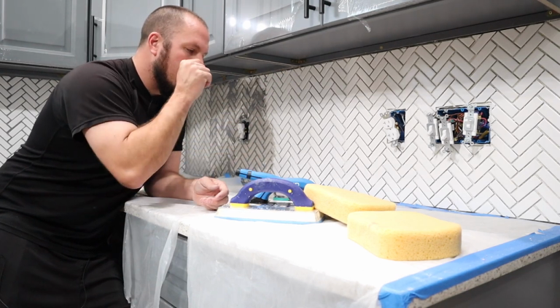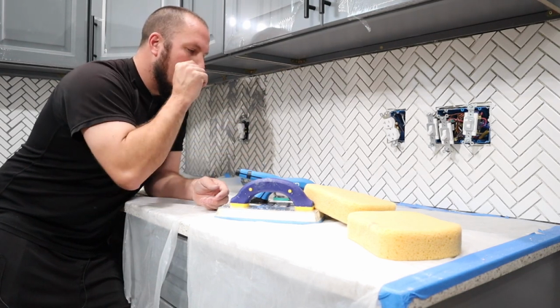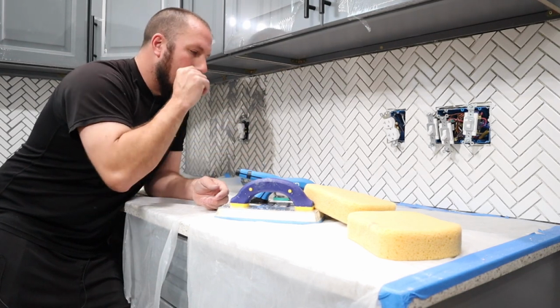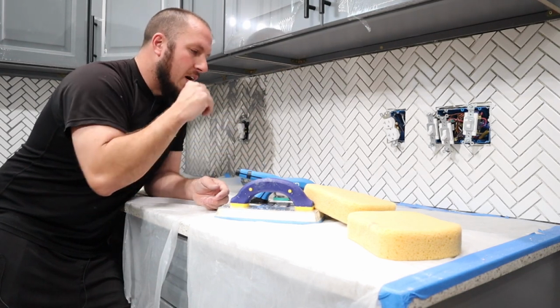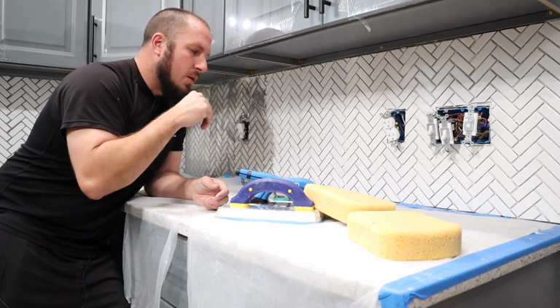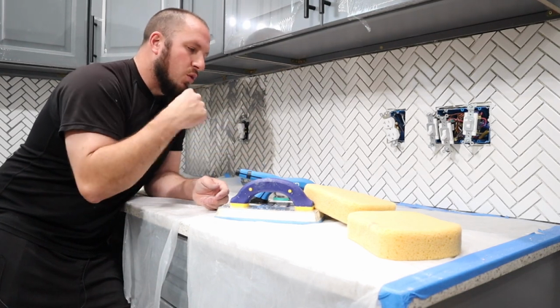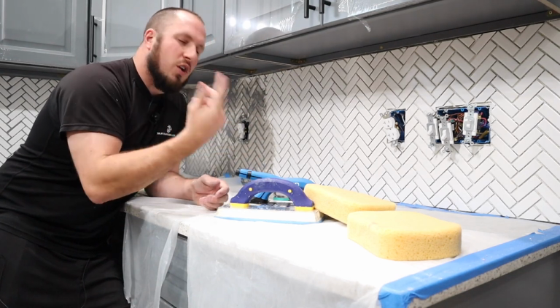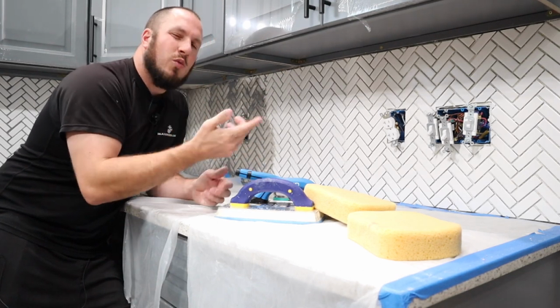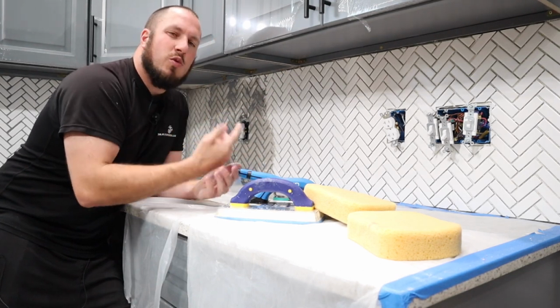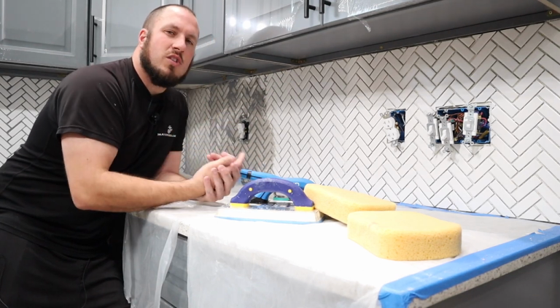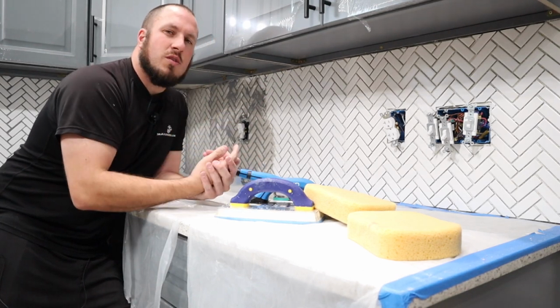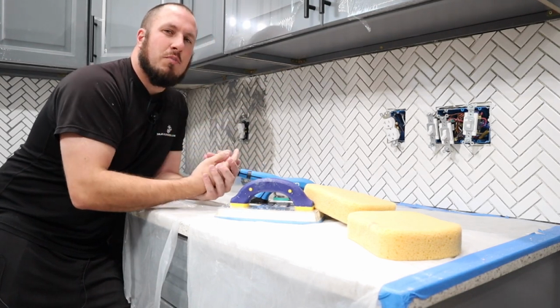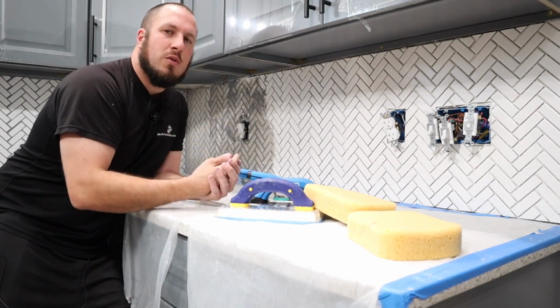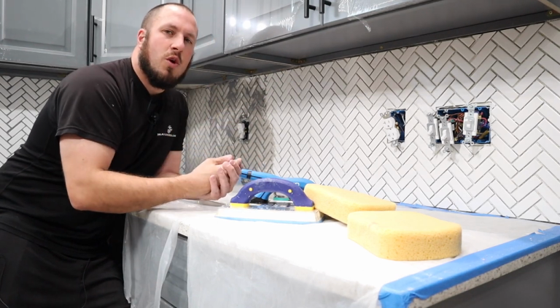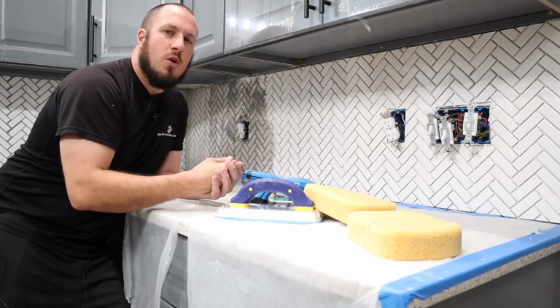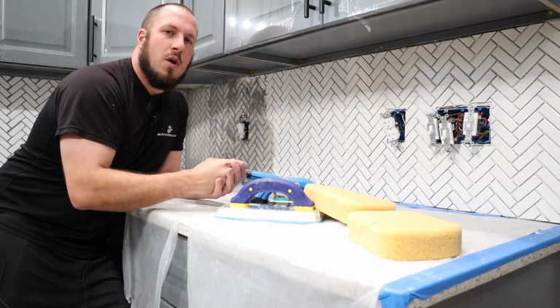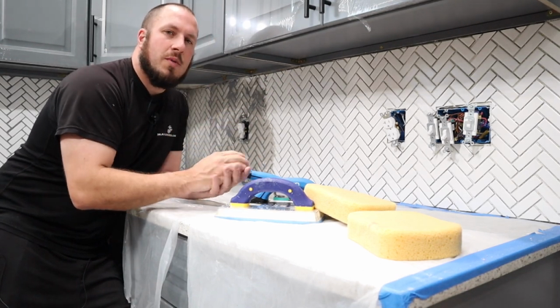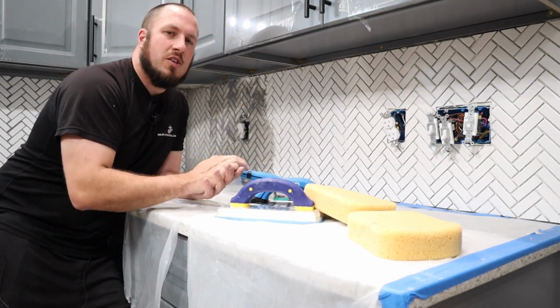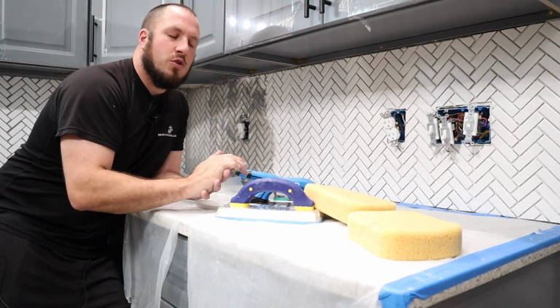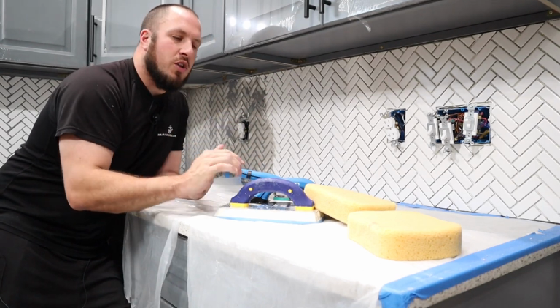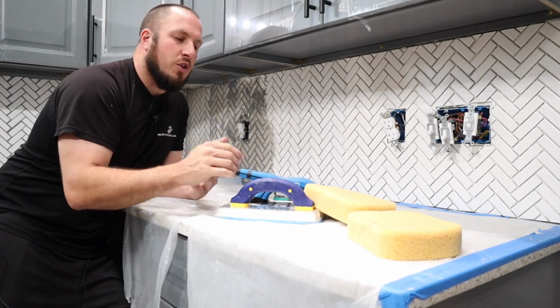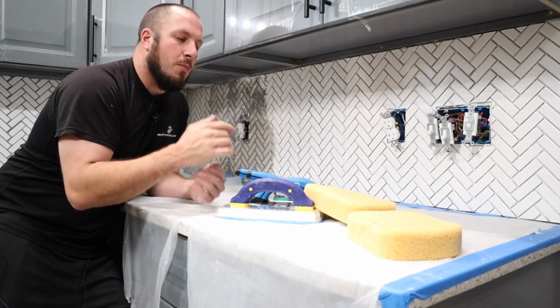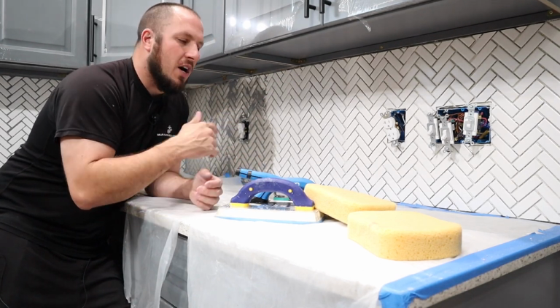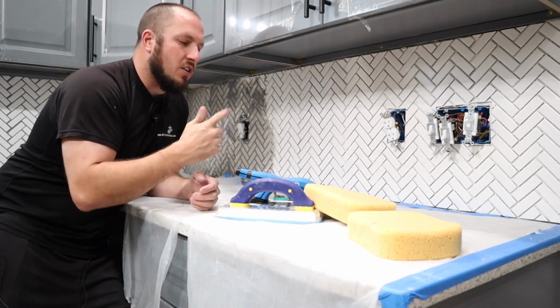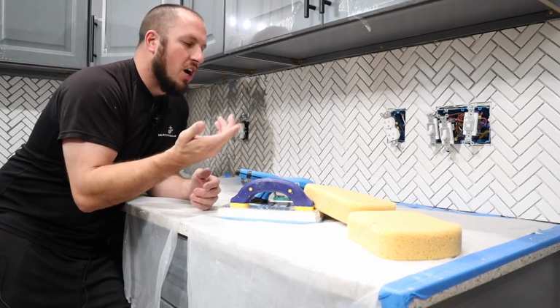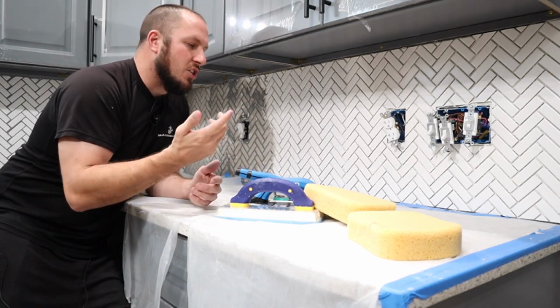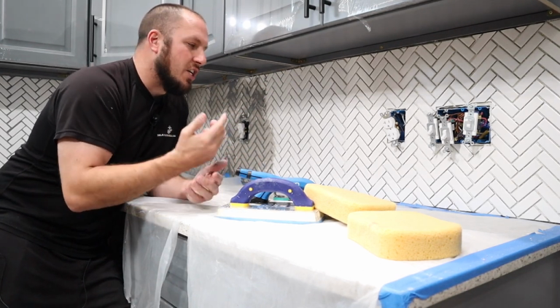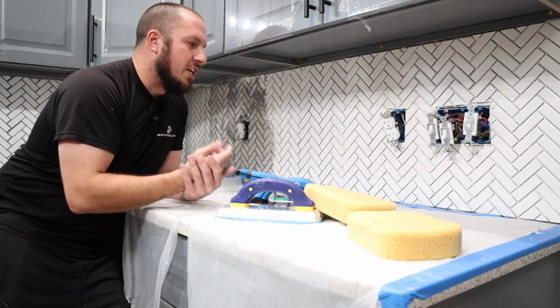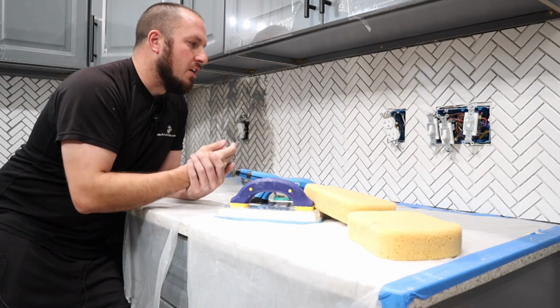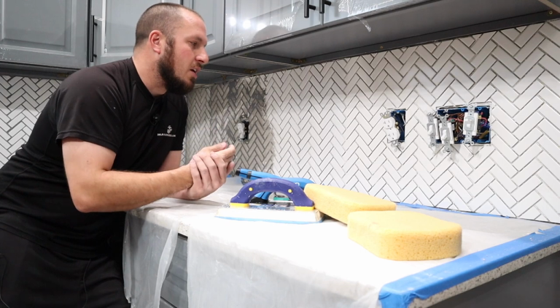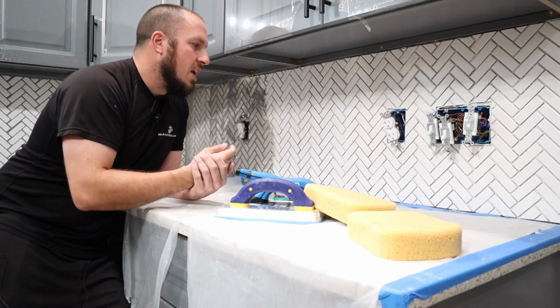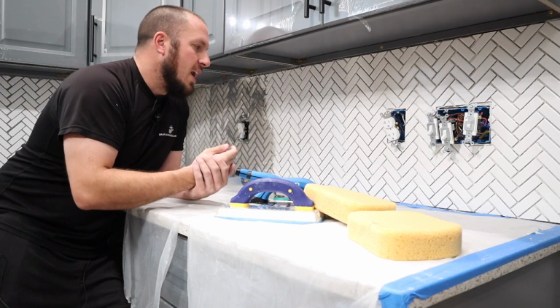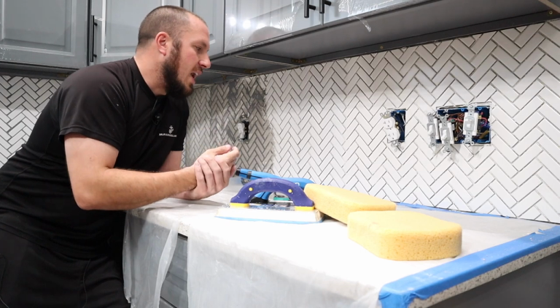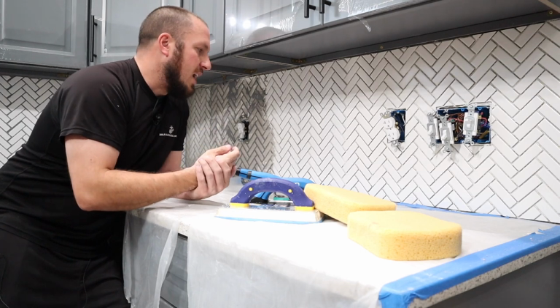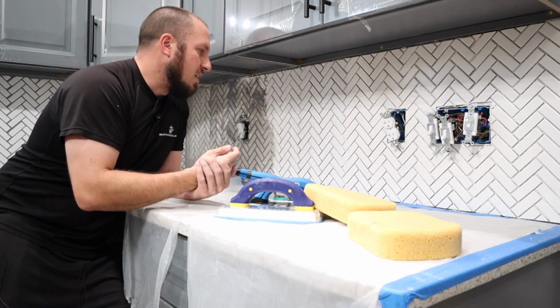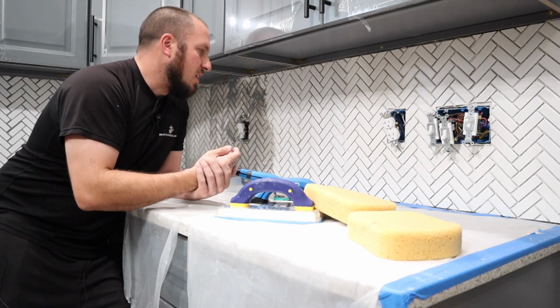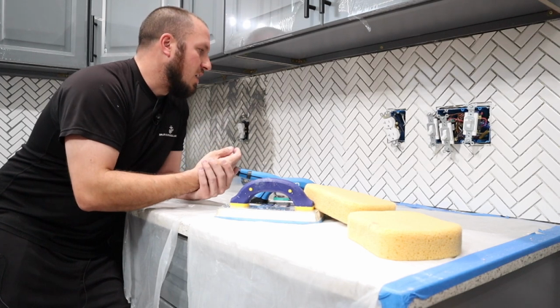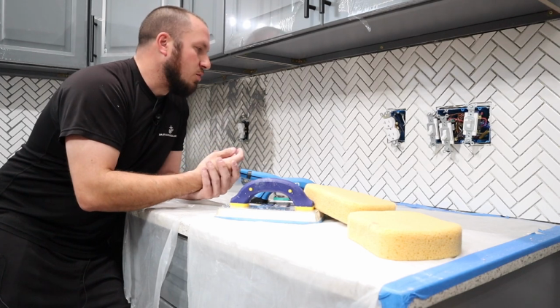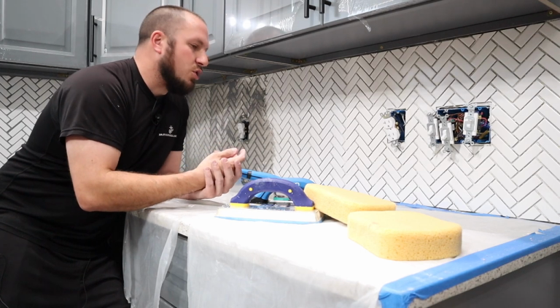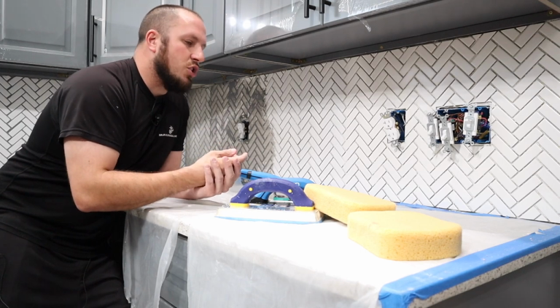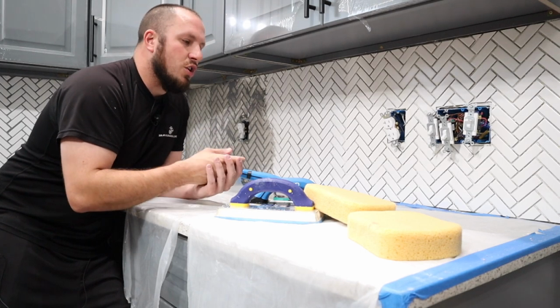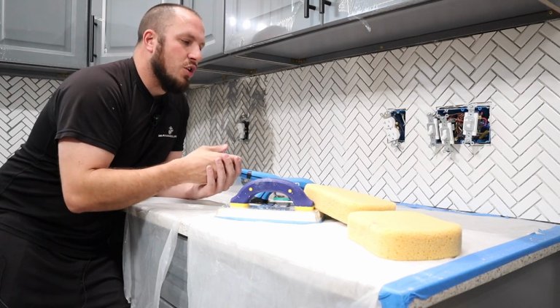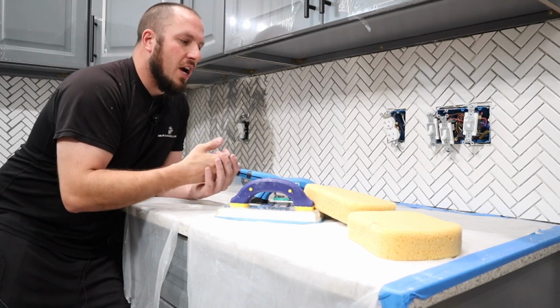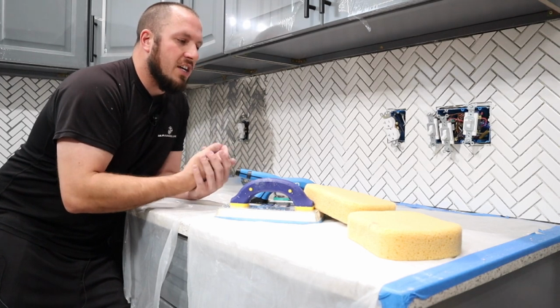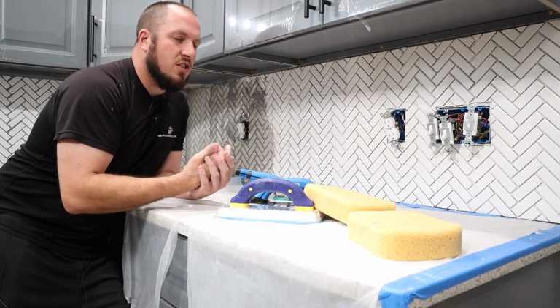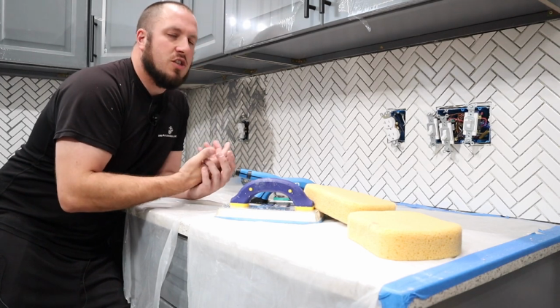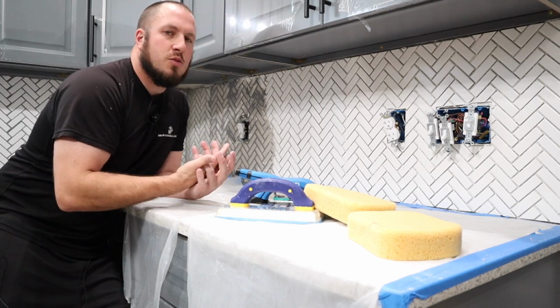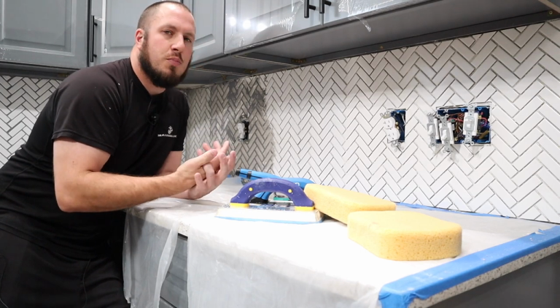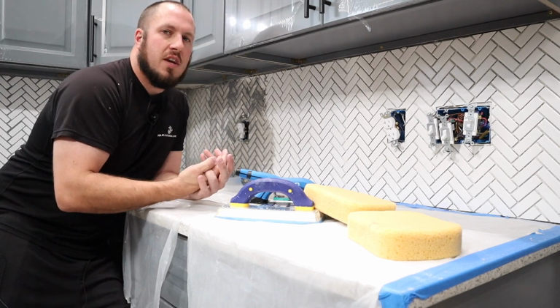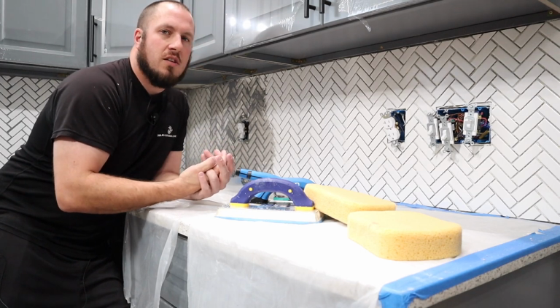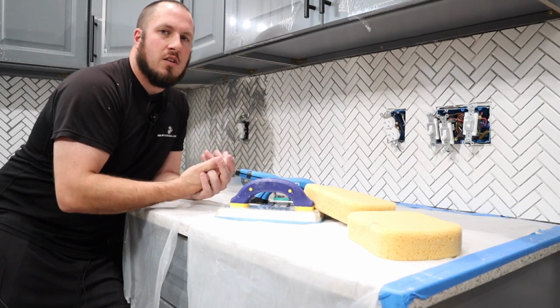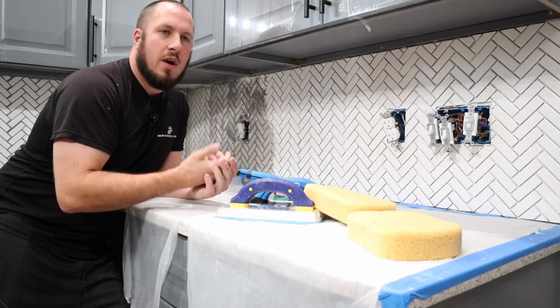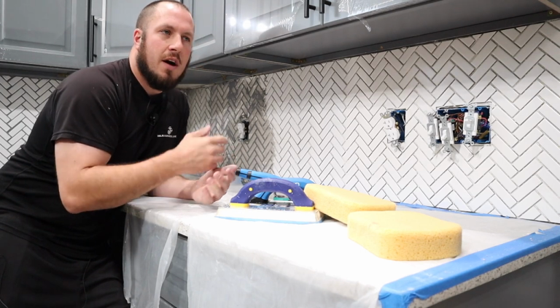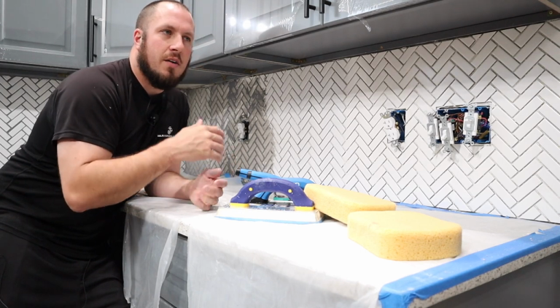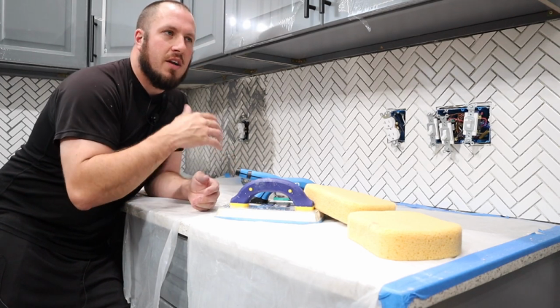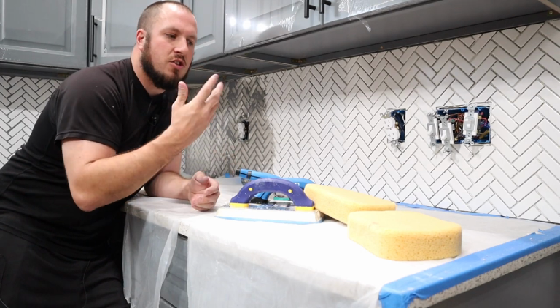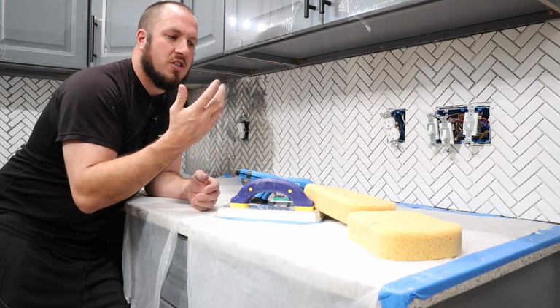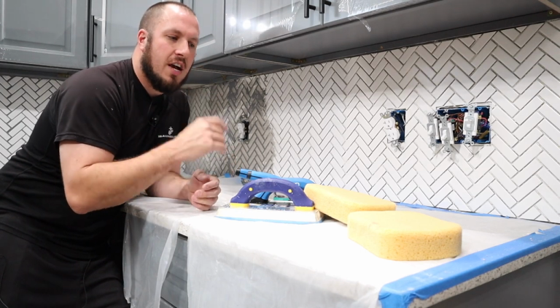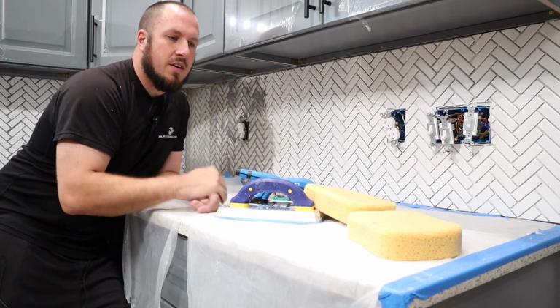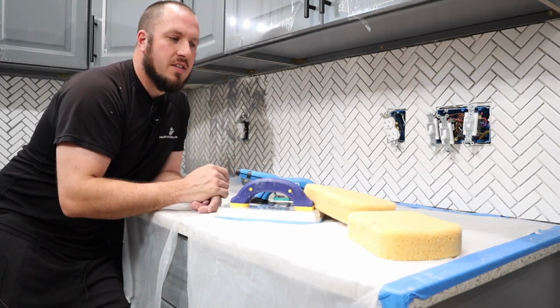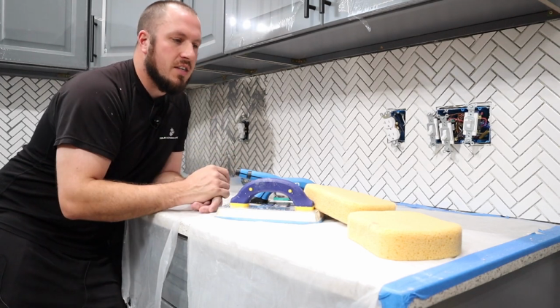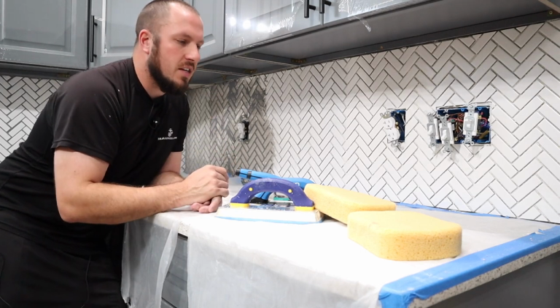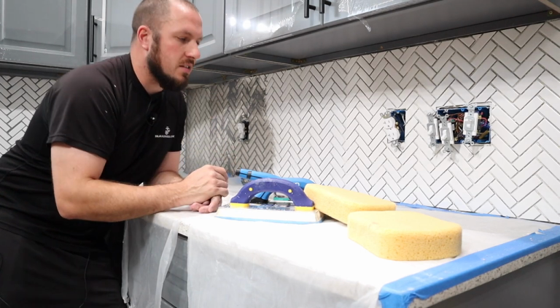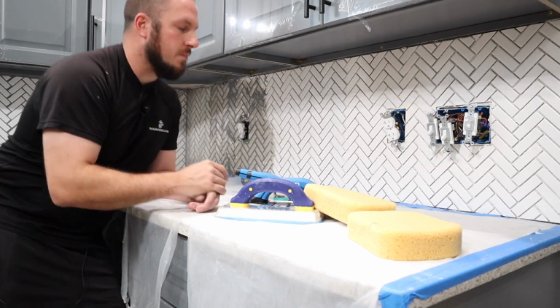We're going to roll in some b-roll — a little montage showing spreading grout and just how easy it is.